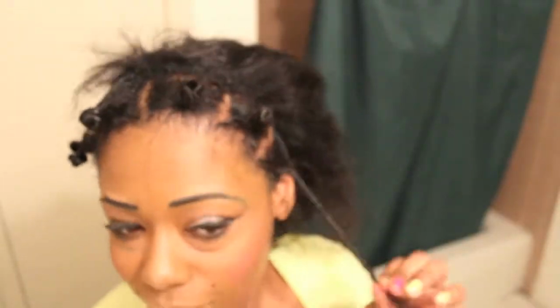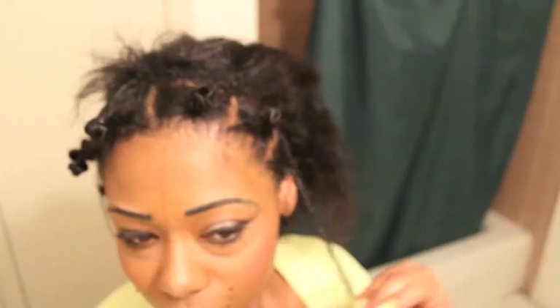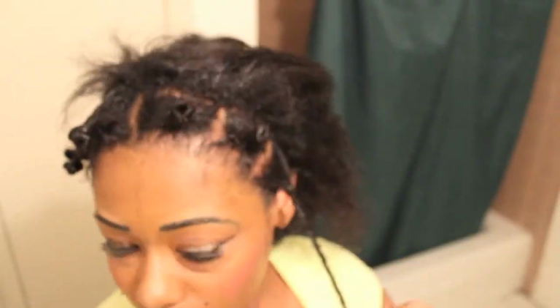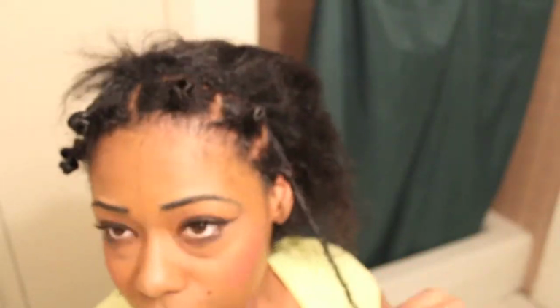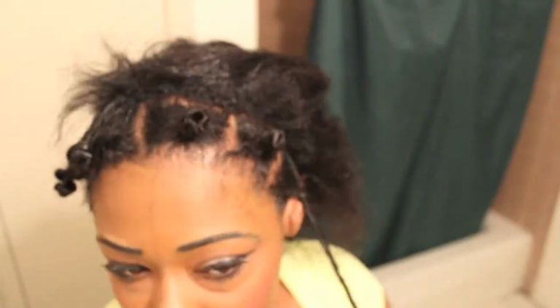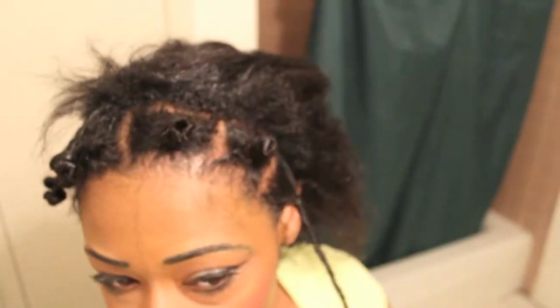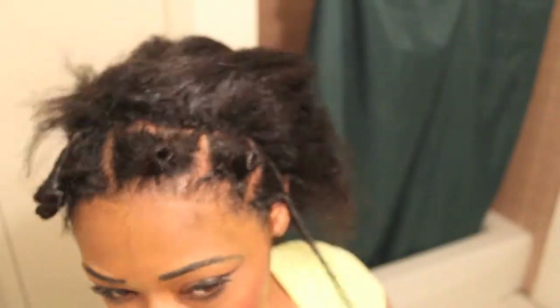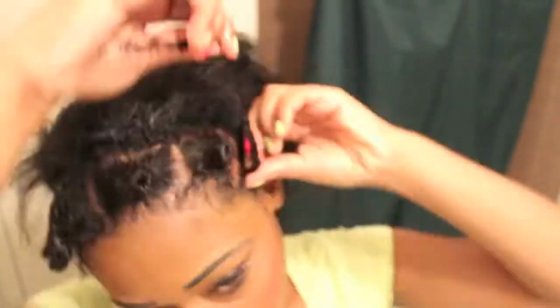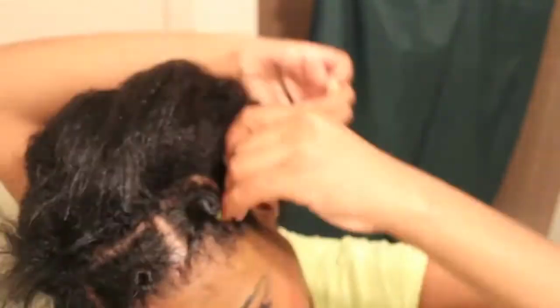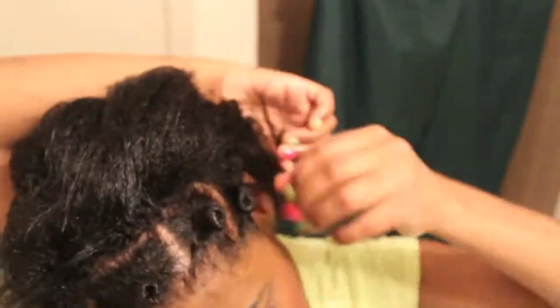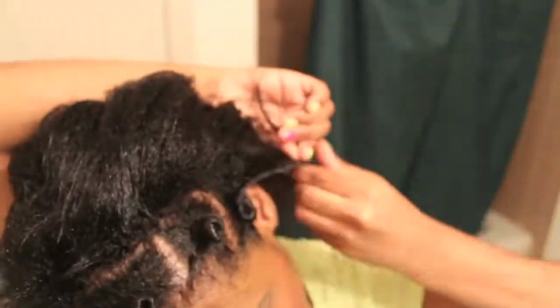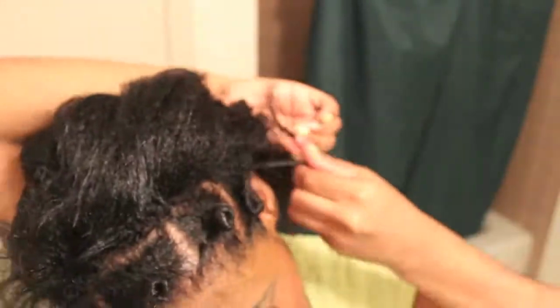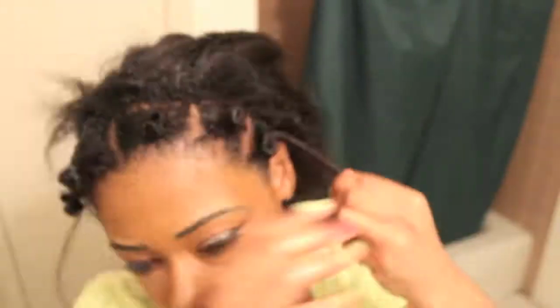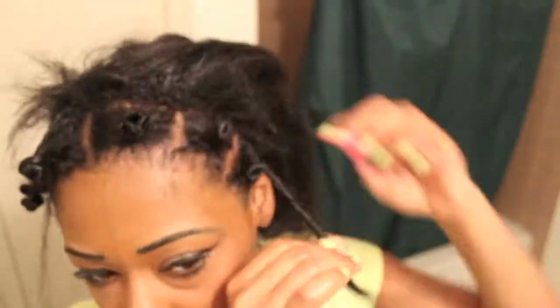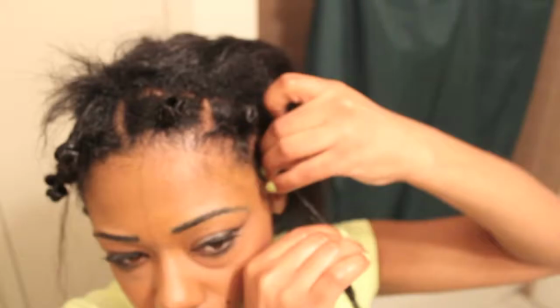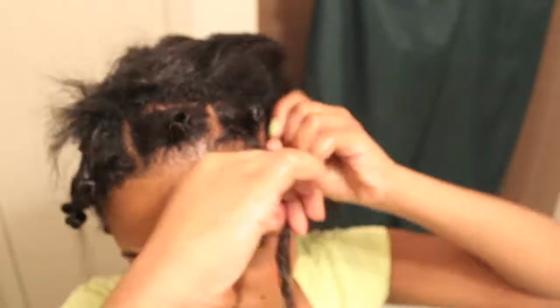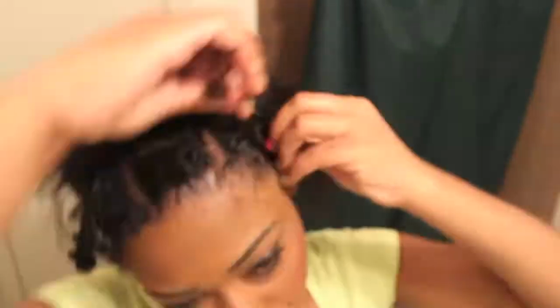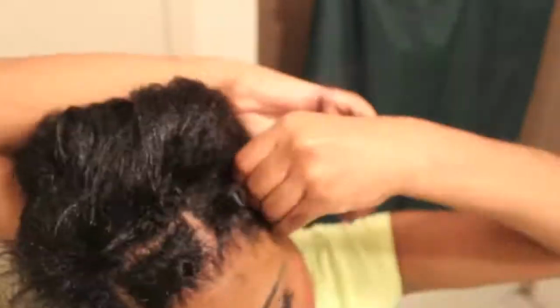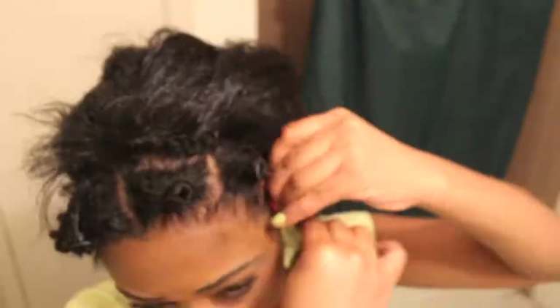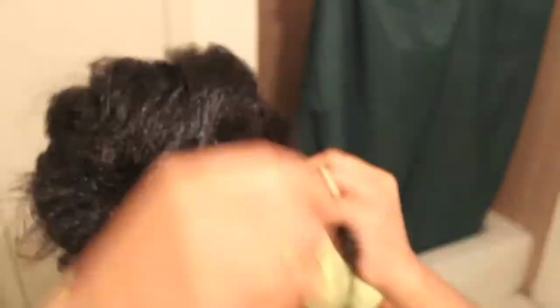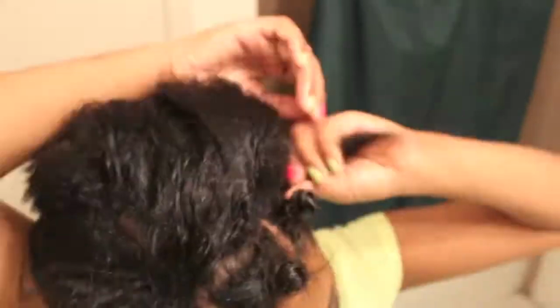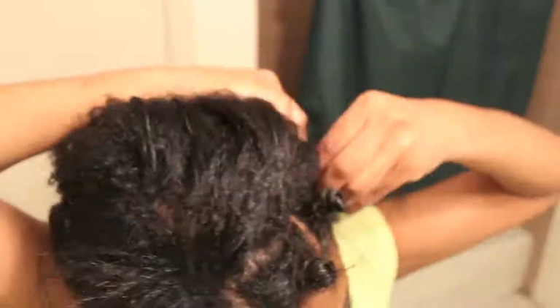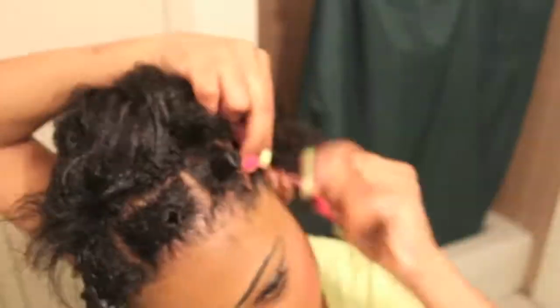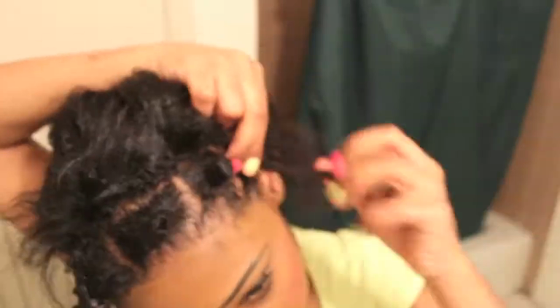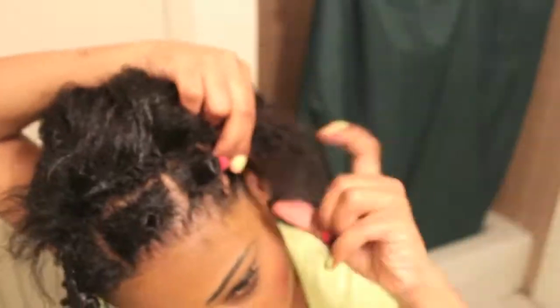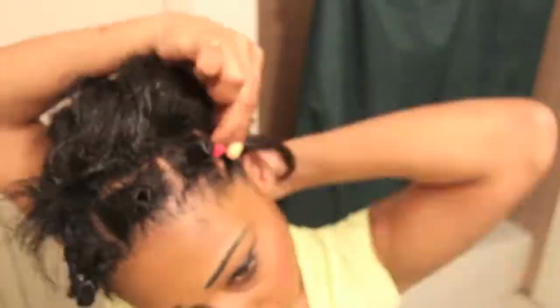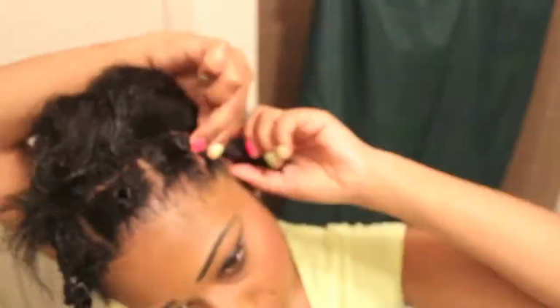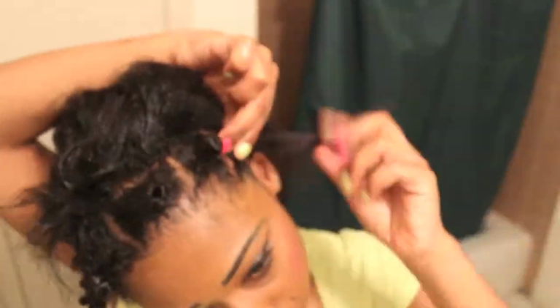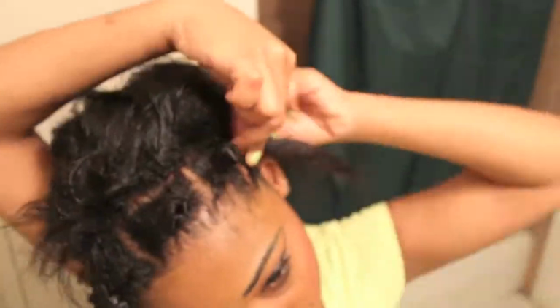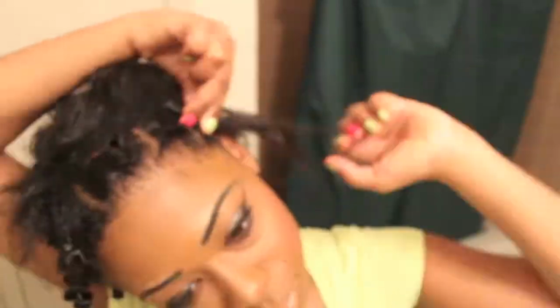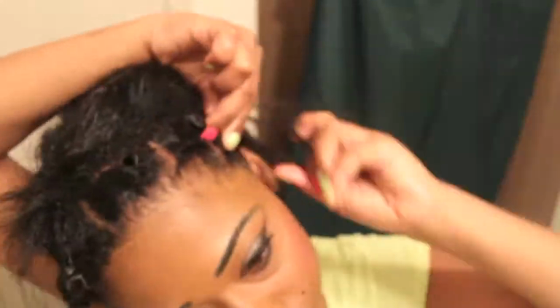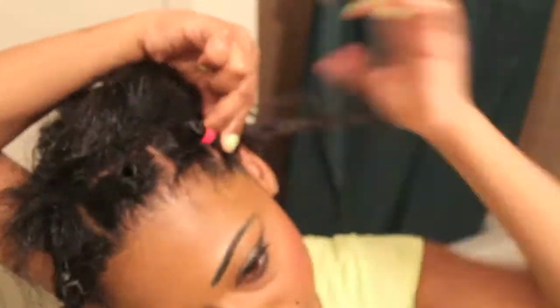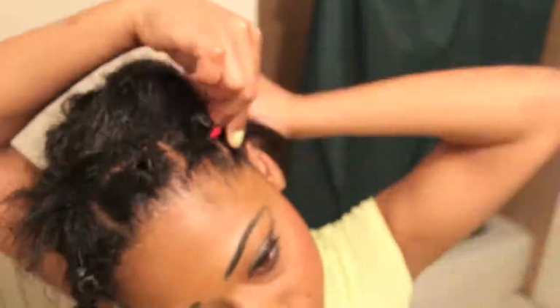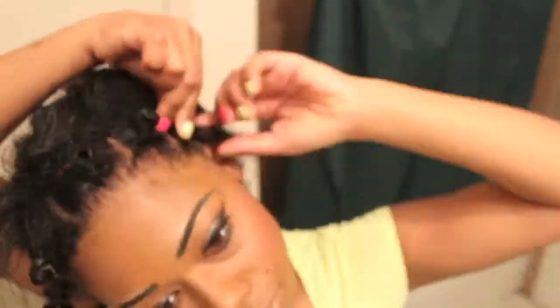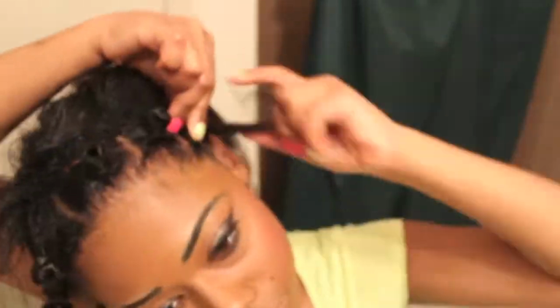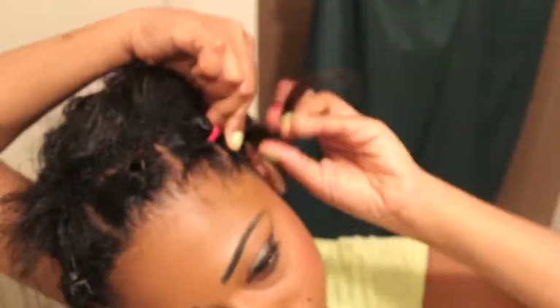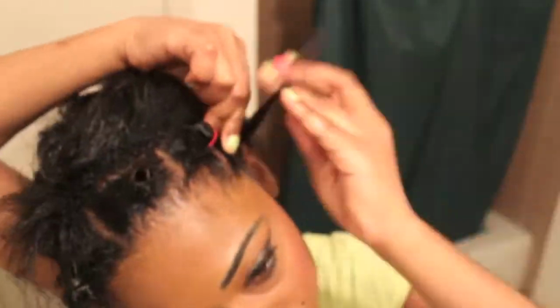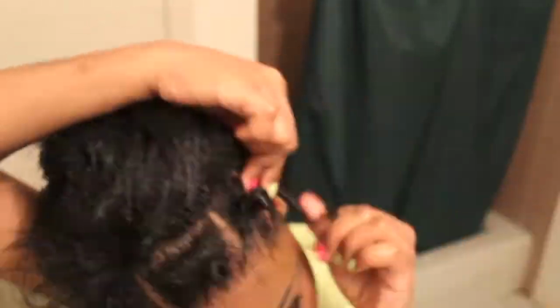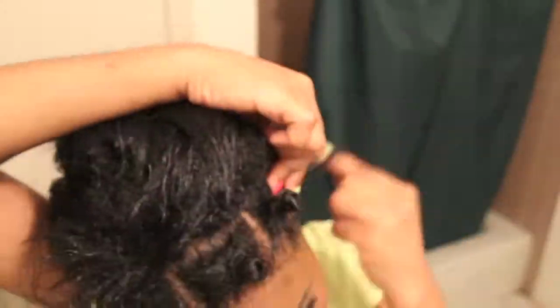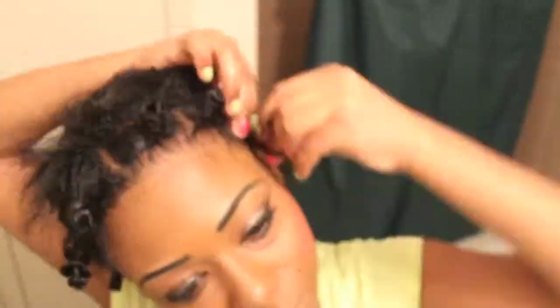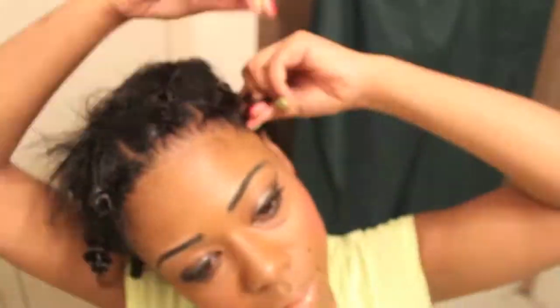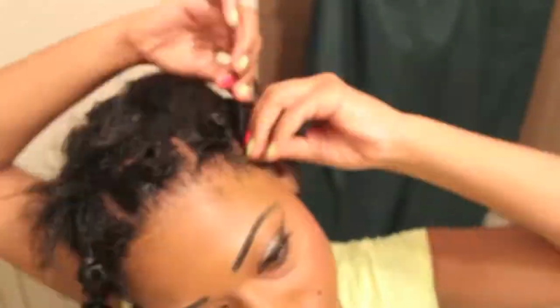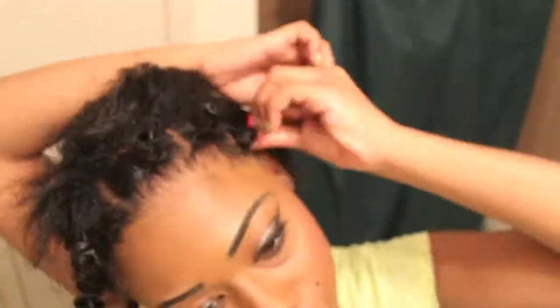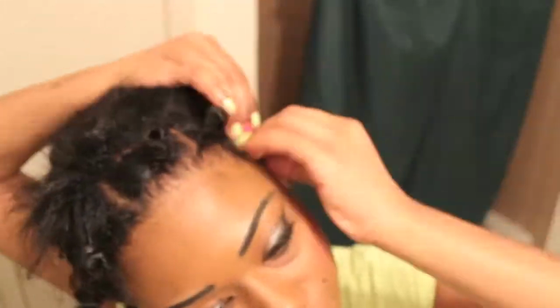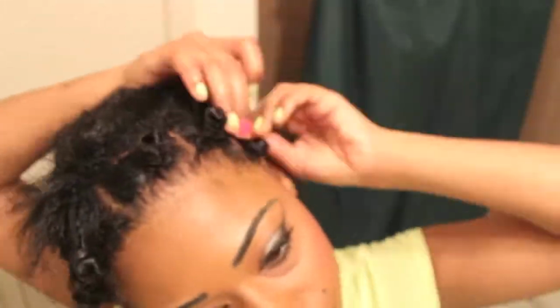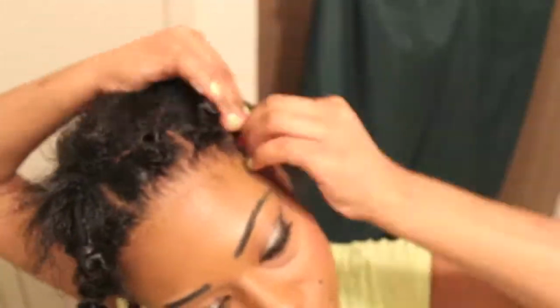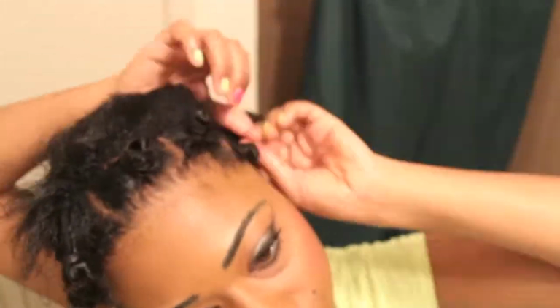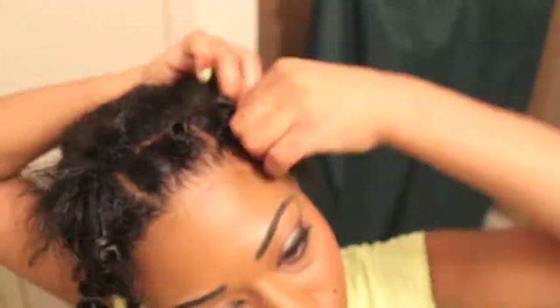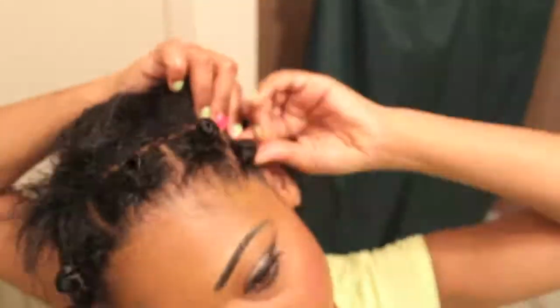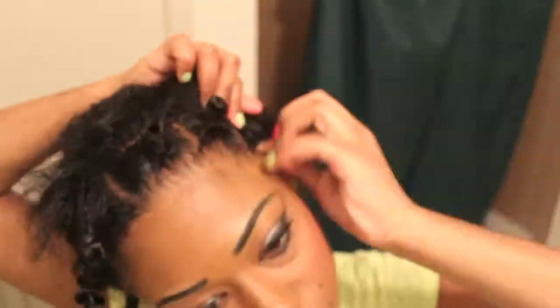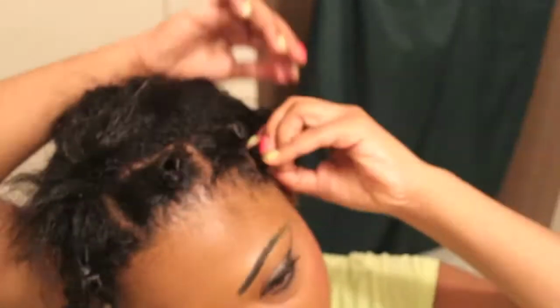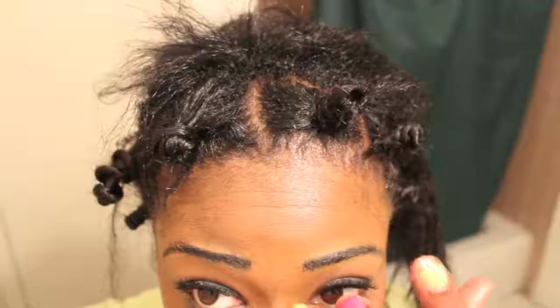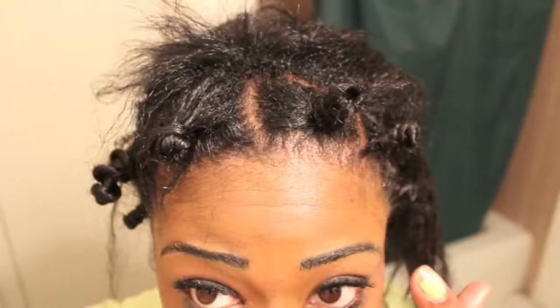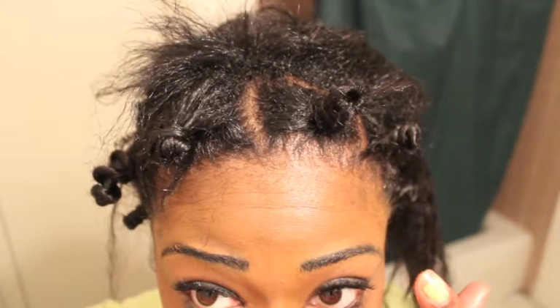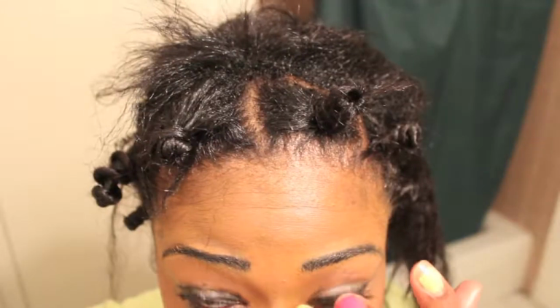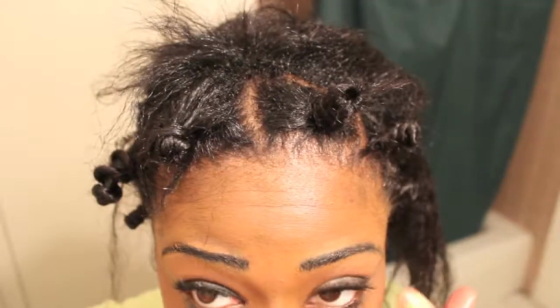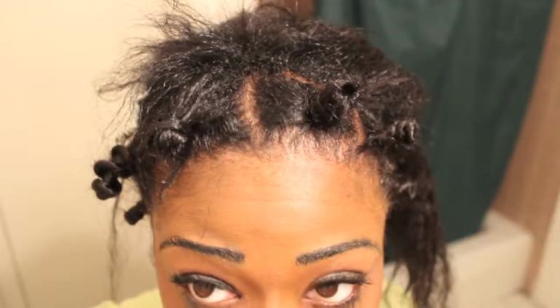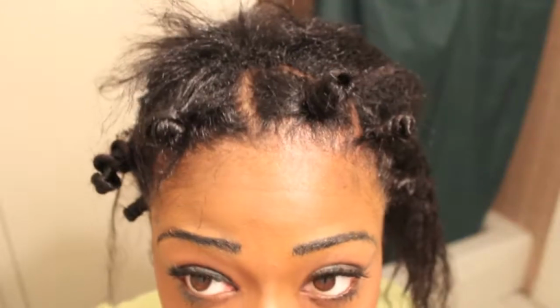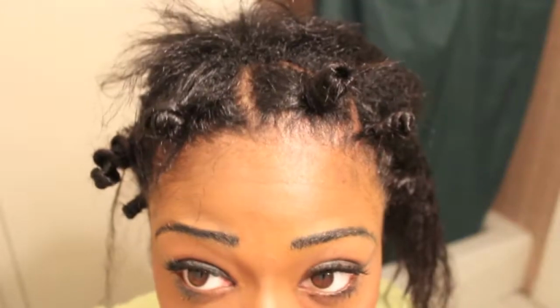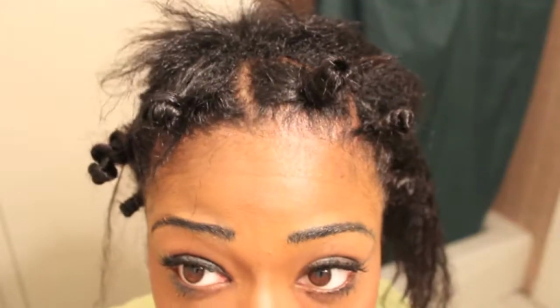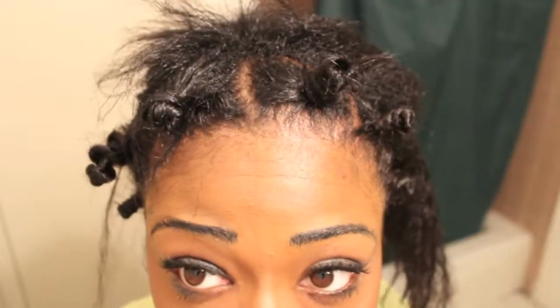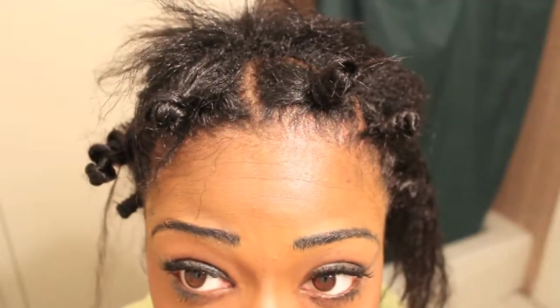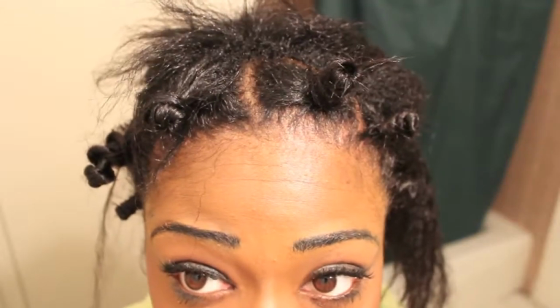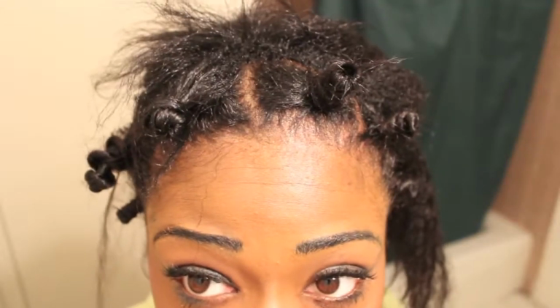So you guys, this was a bit much for me, so what I'm going to do is just finish my hair off-camera and then I'm going to be showing you guys how to do it. I'll come back.